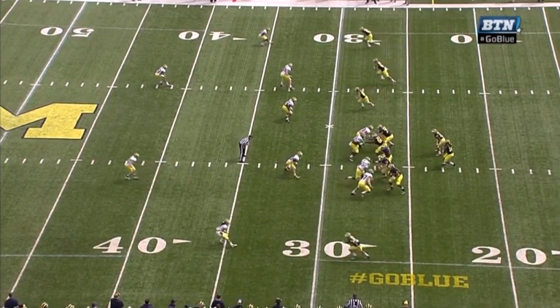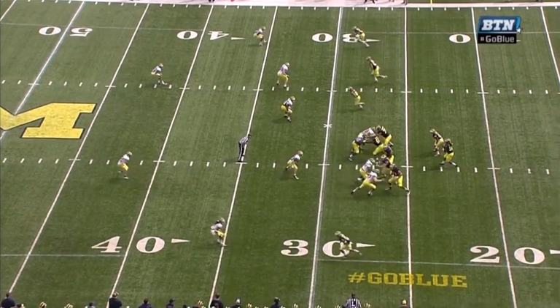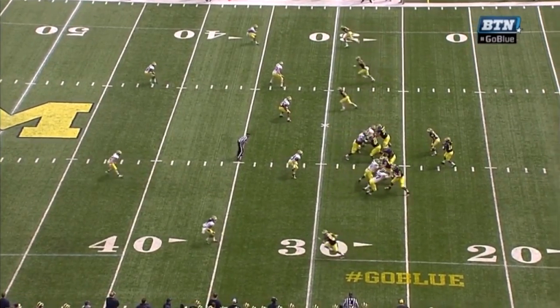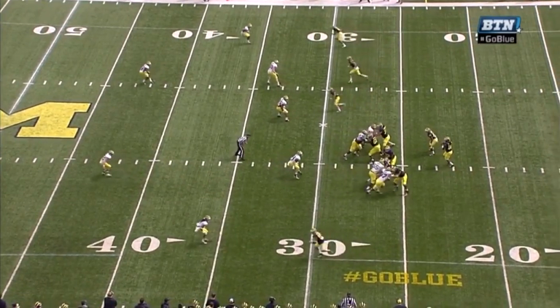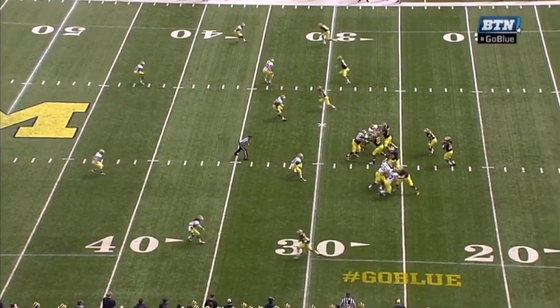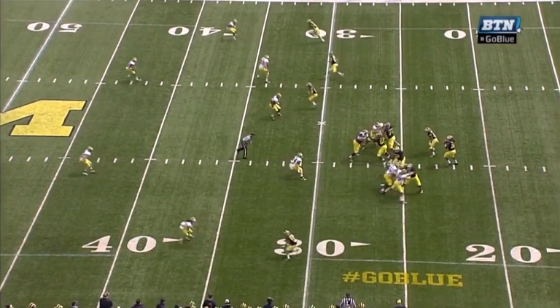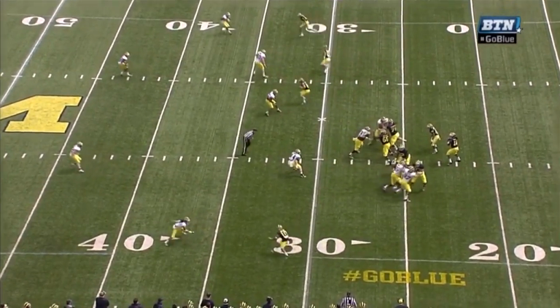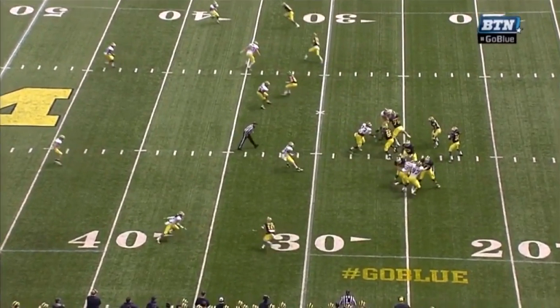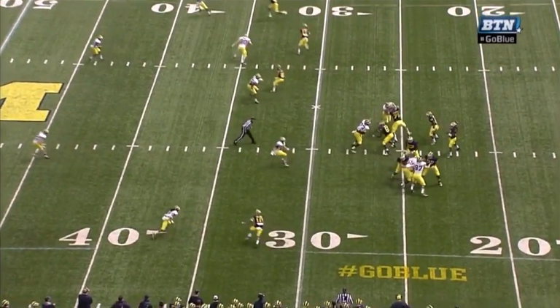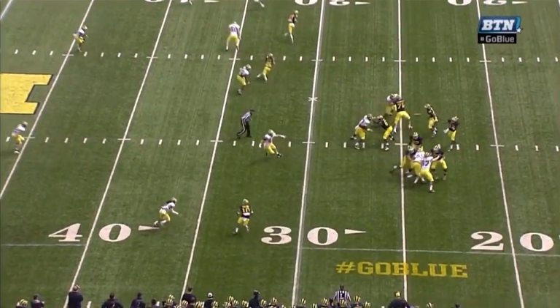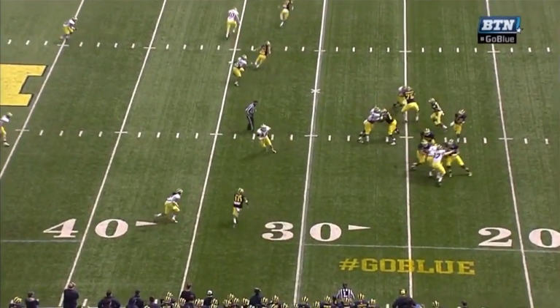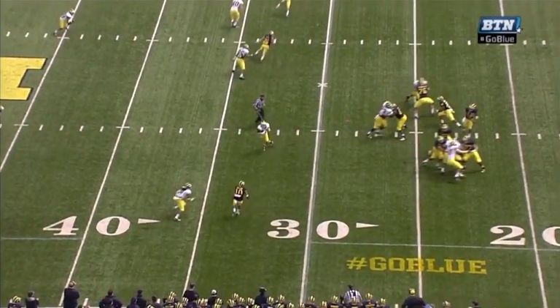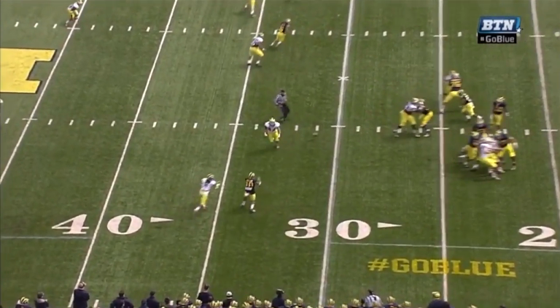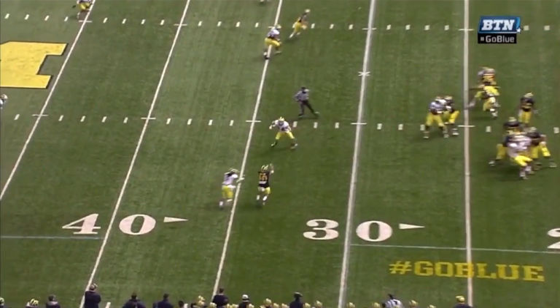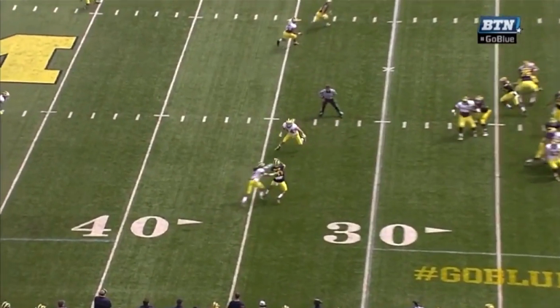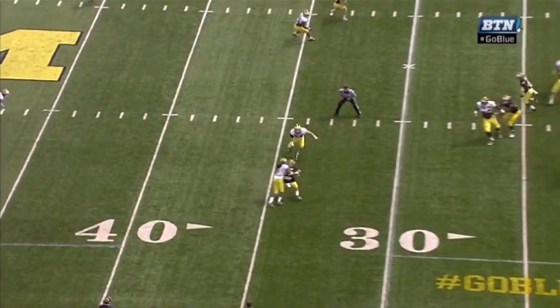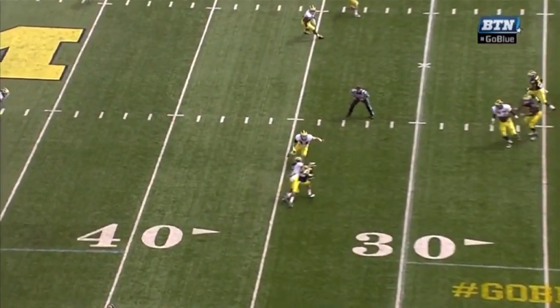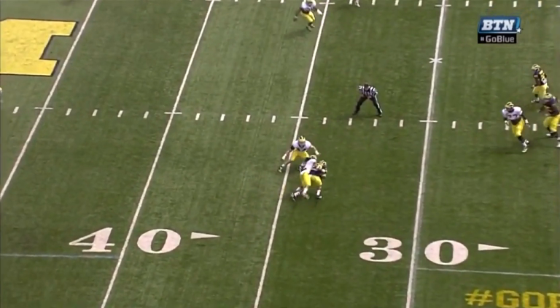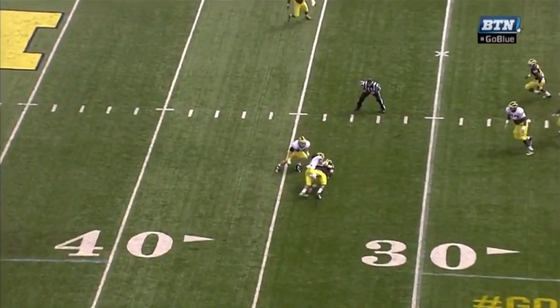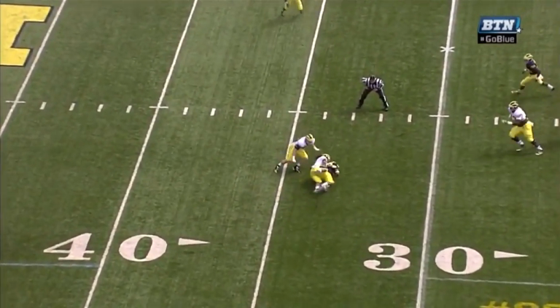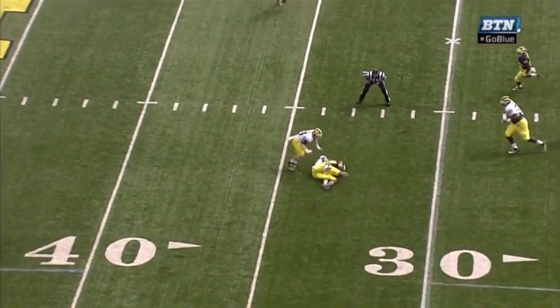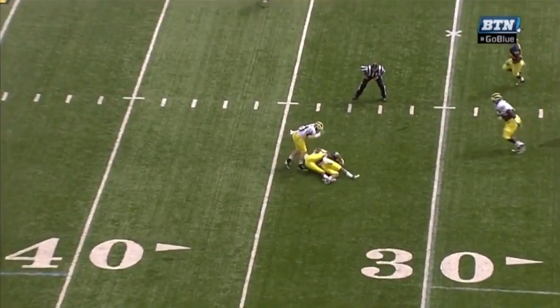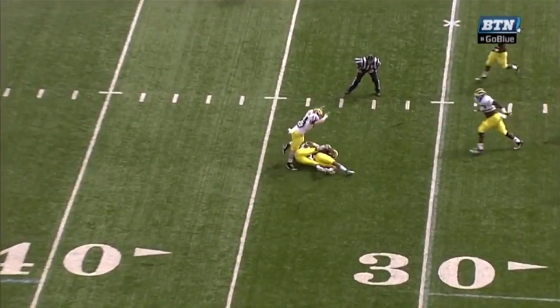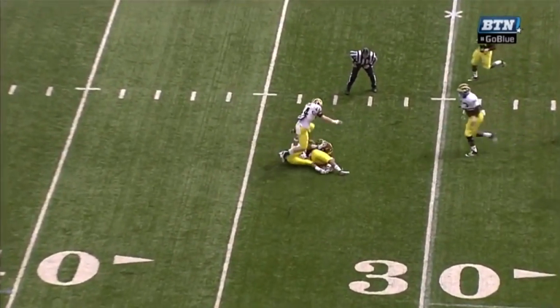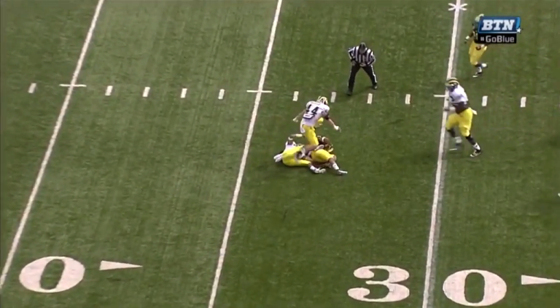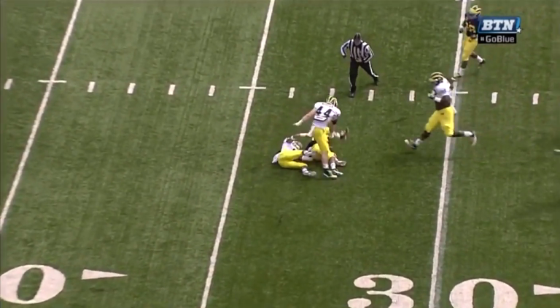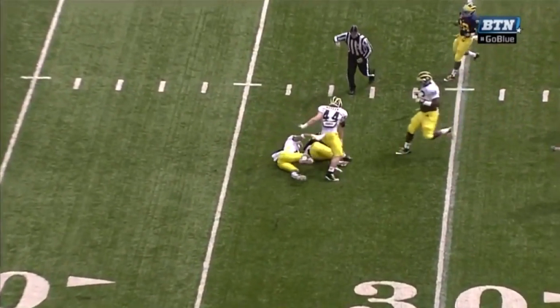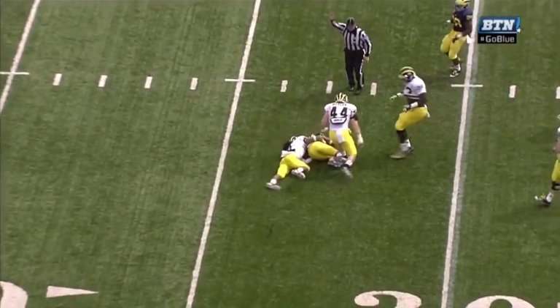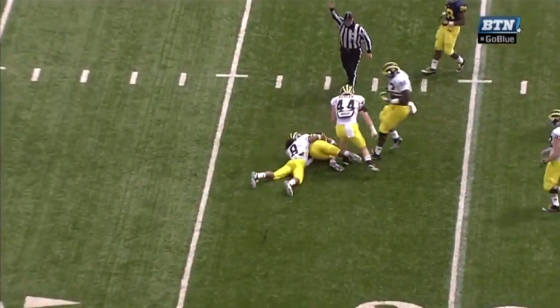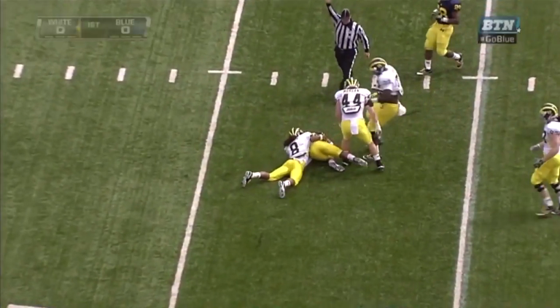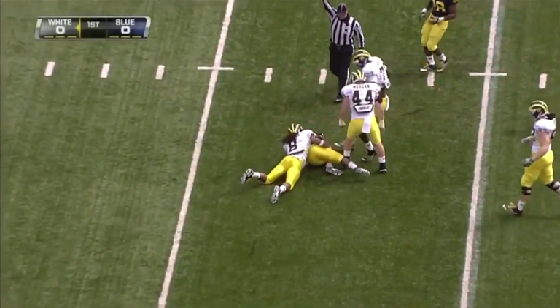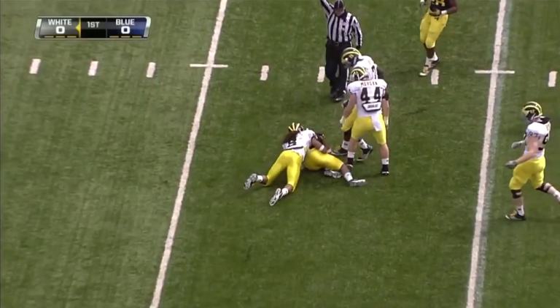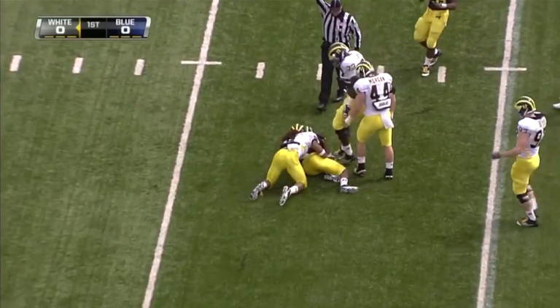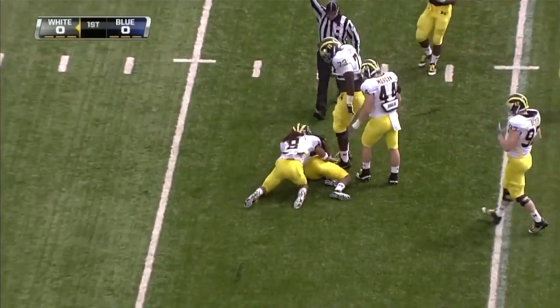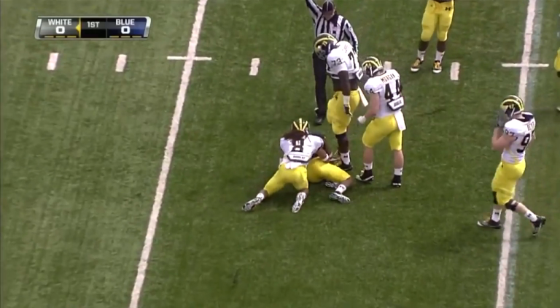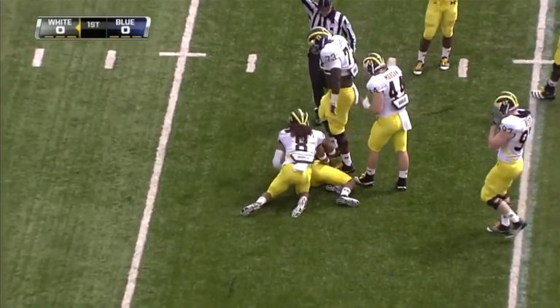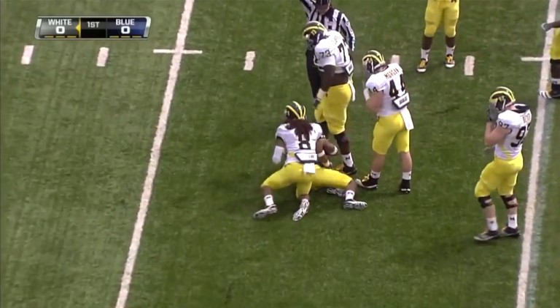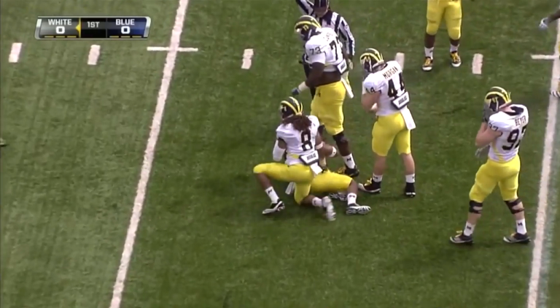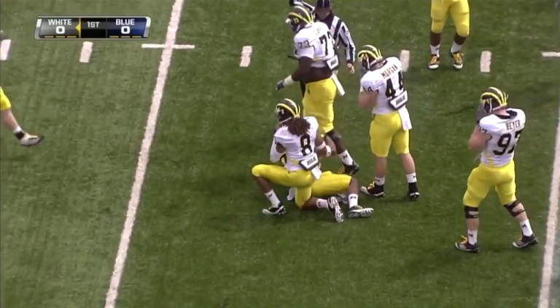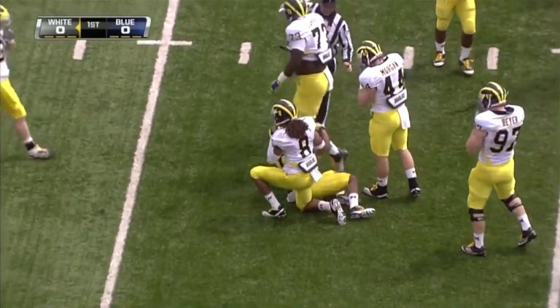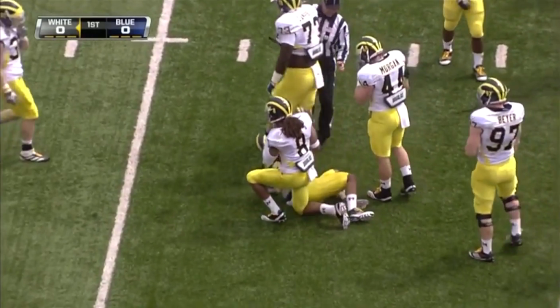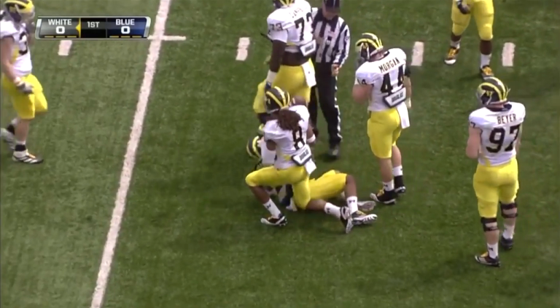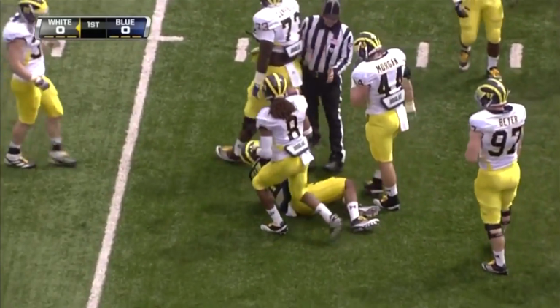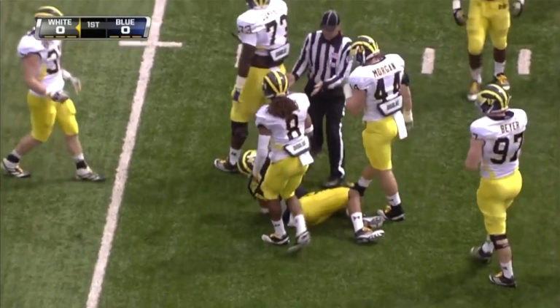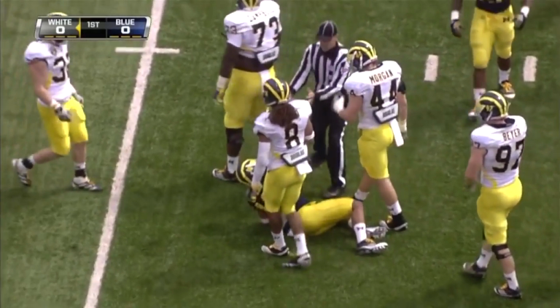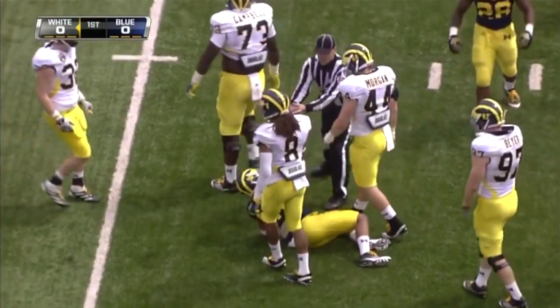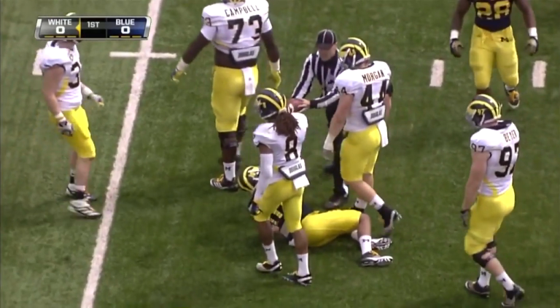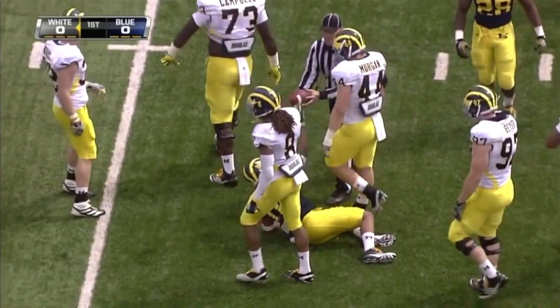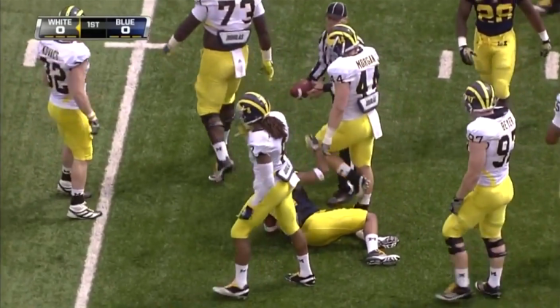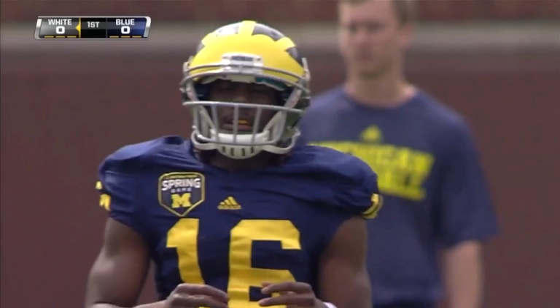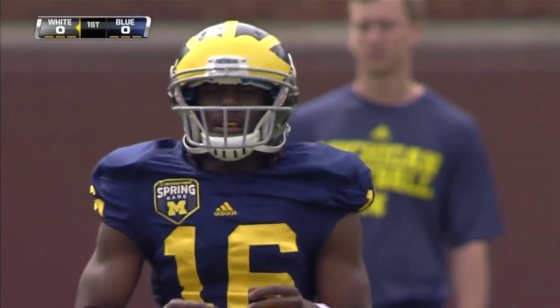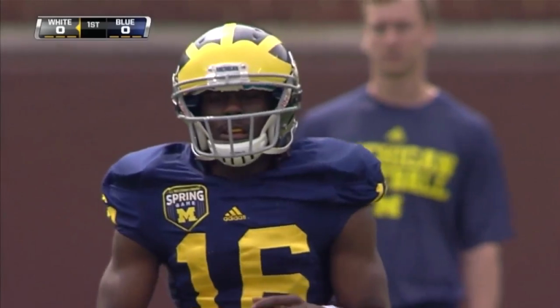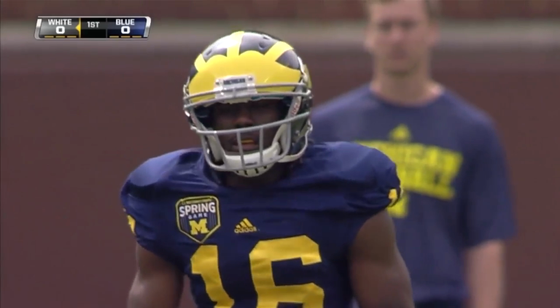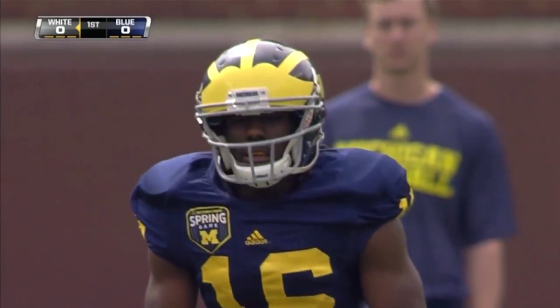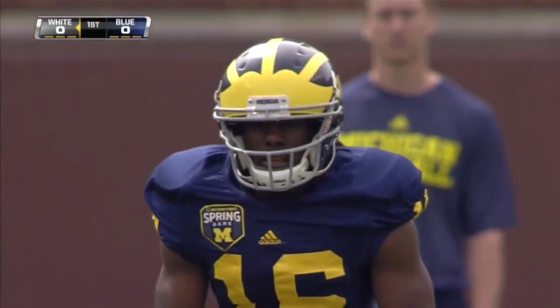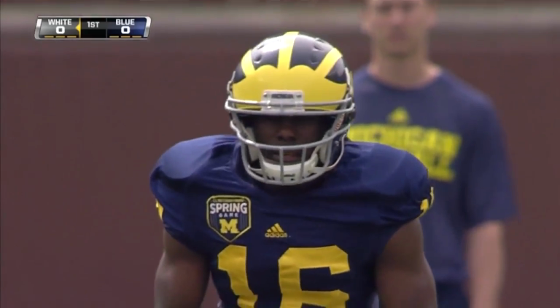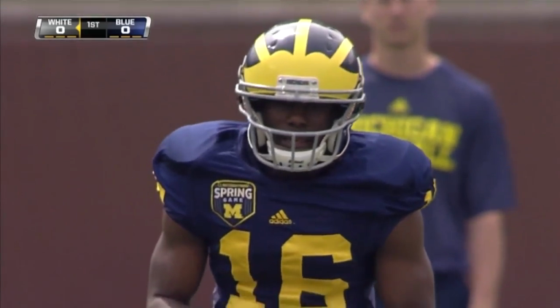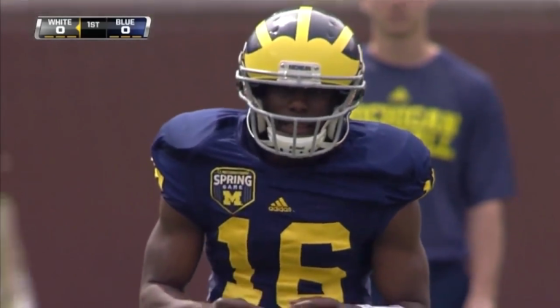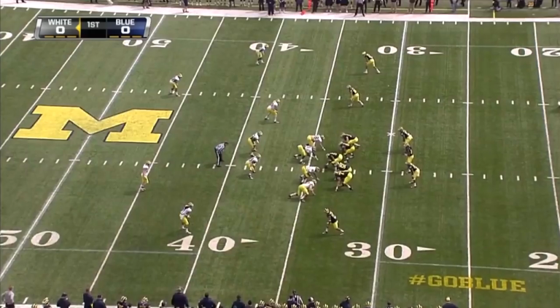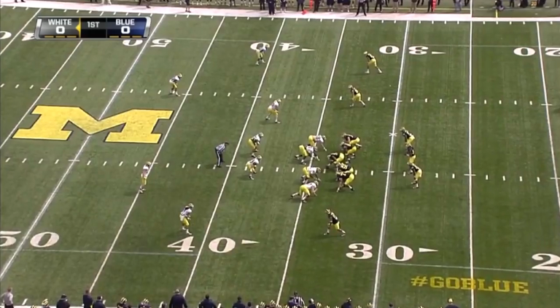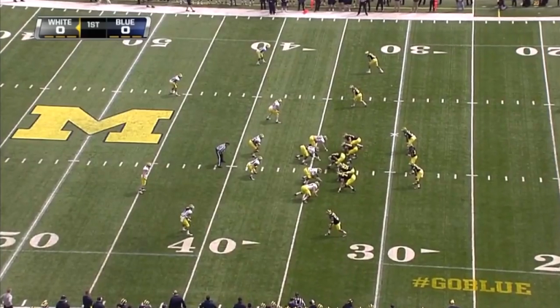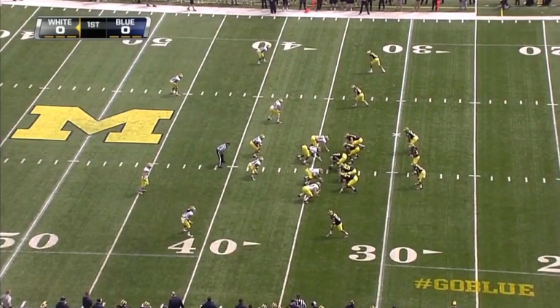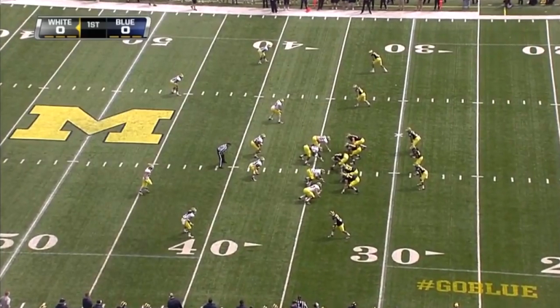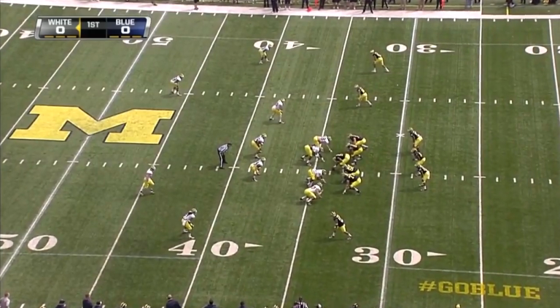Here's the first play of the spring game. Denon Robinson slinging it on a quick slant to Jeremy Gallen on a cover-over — over 1,300 yards a year ago.